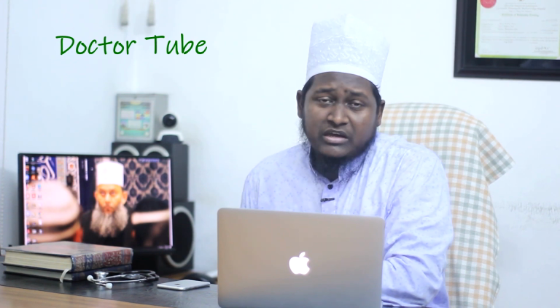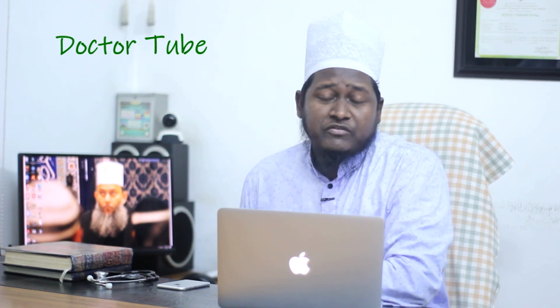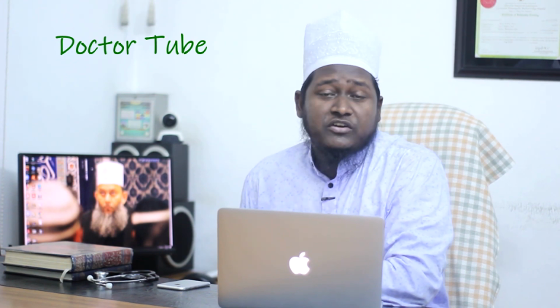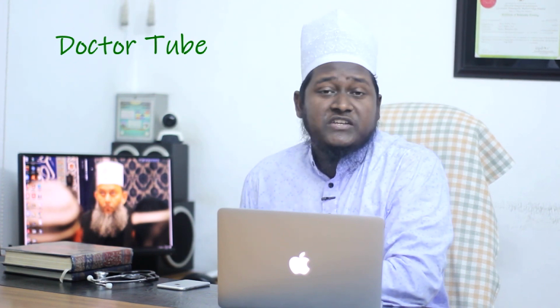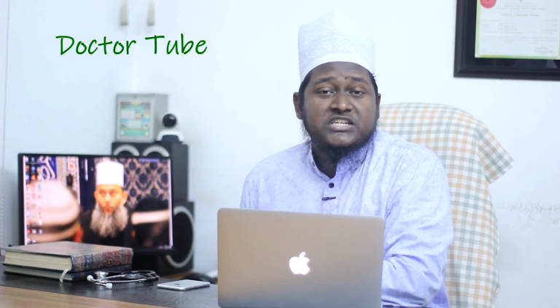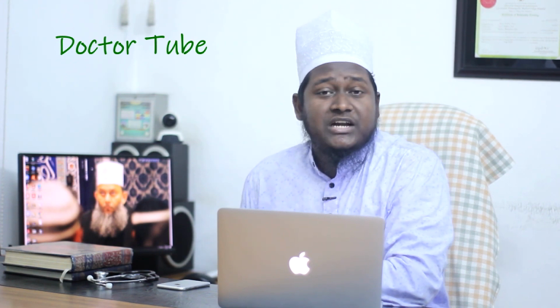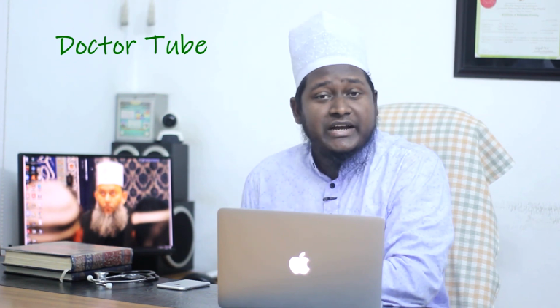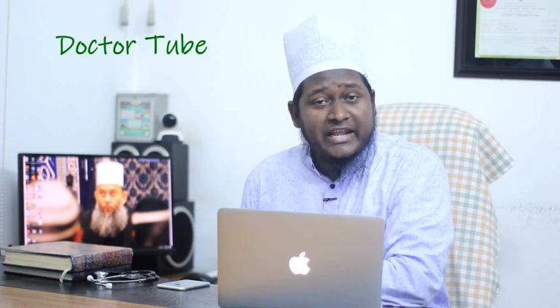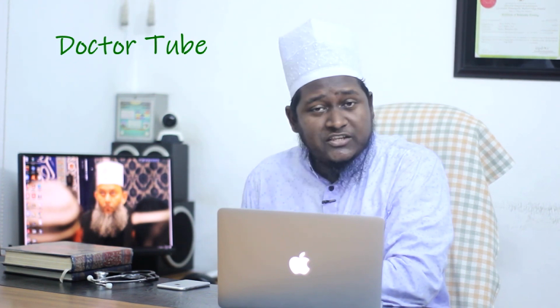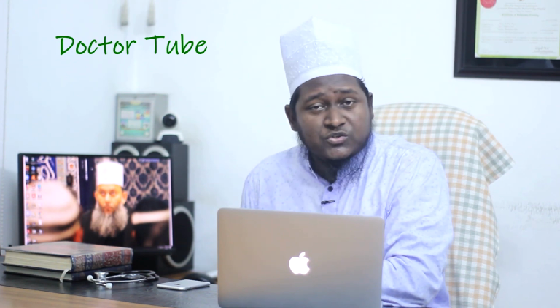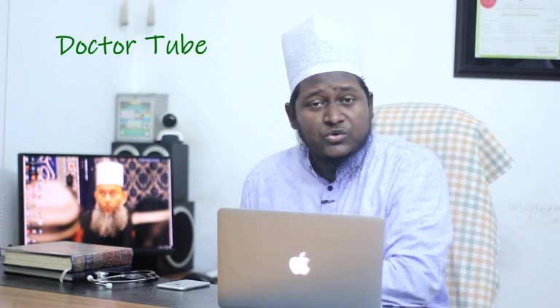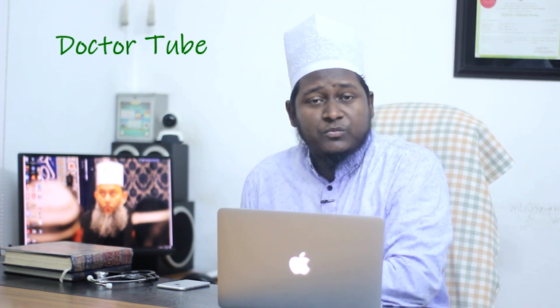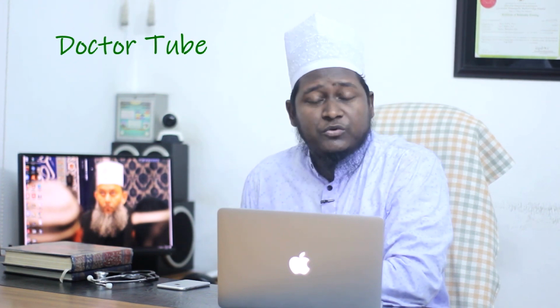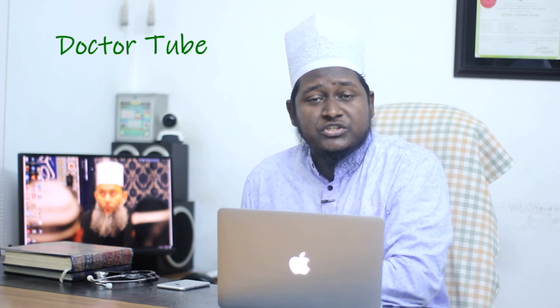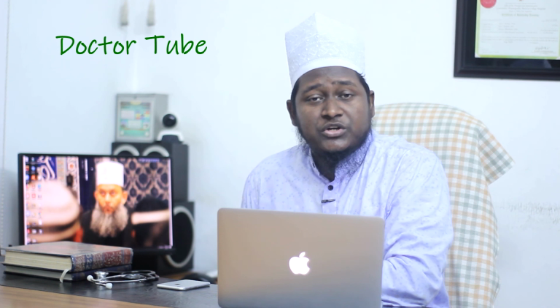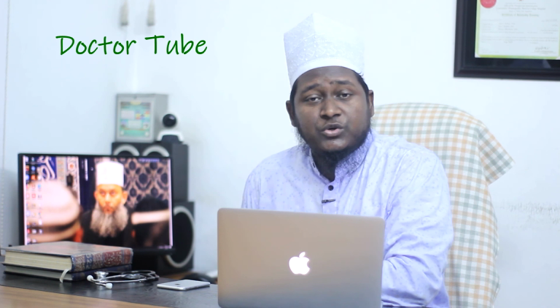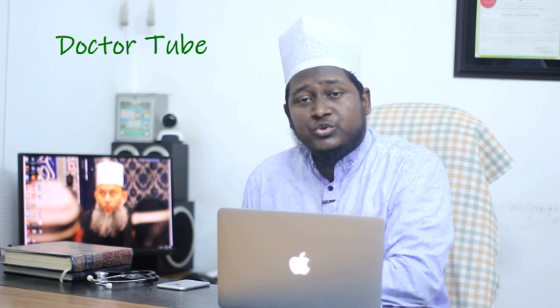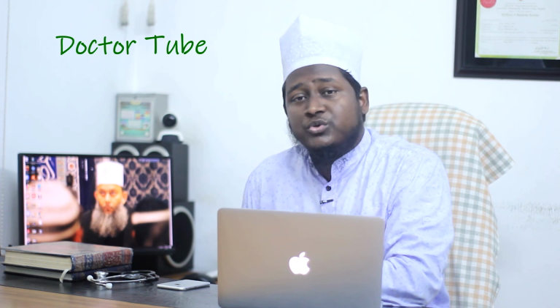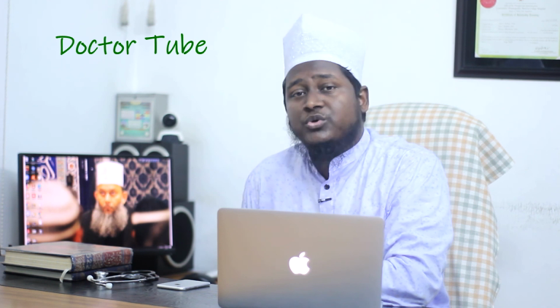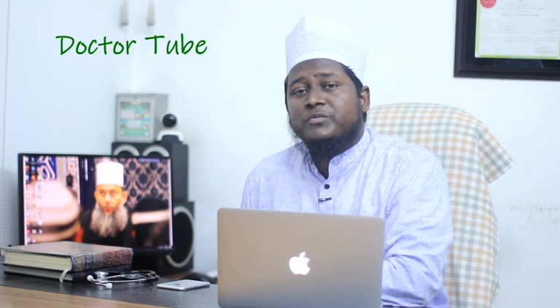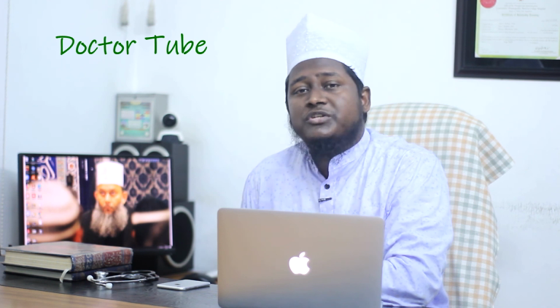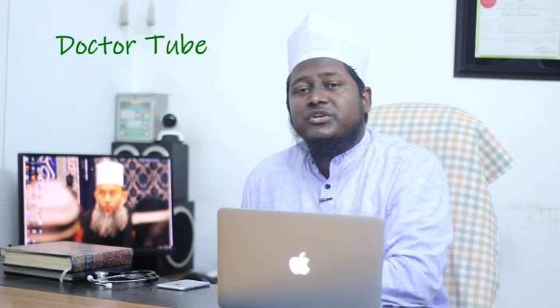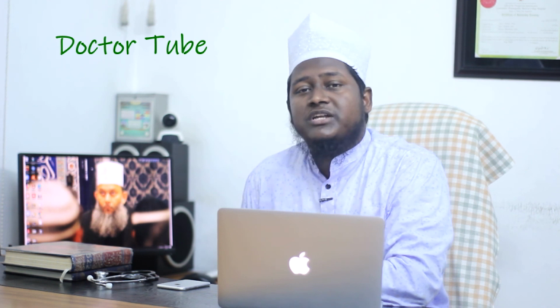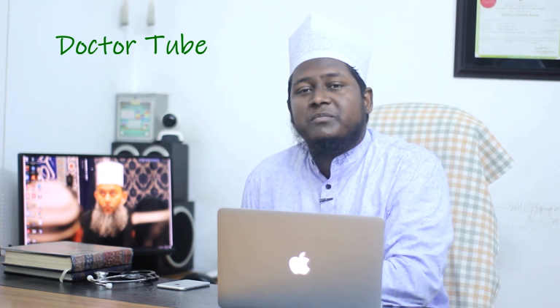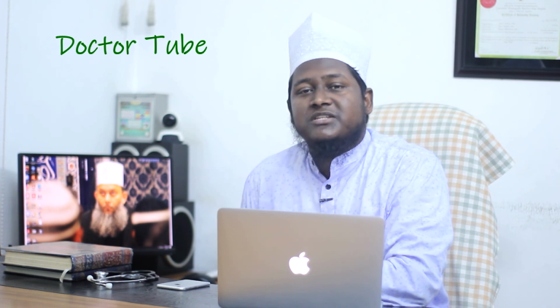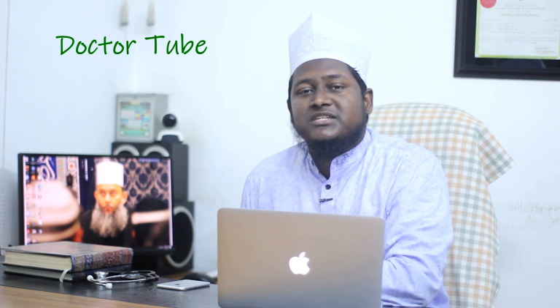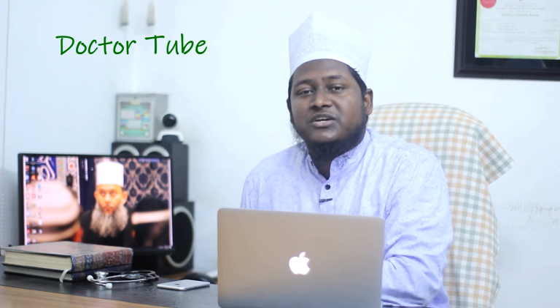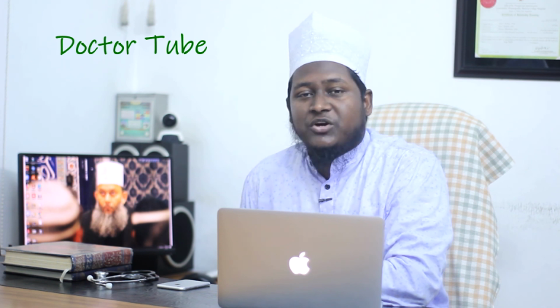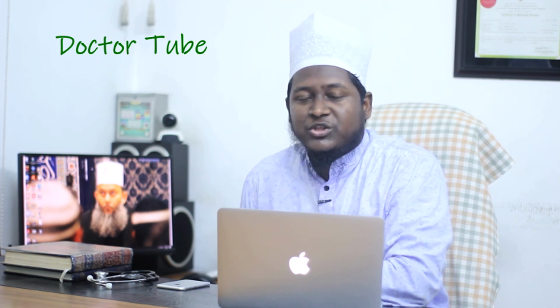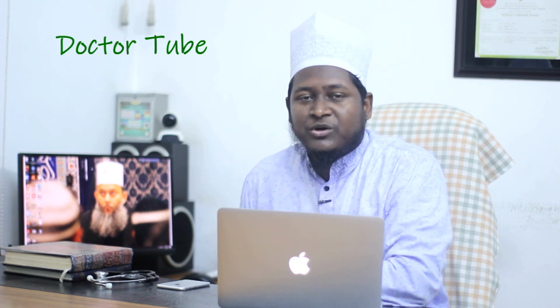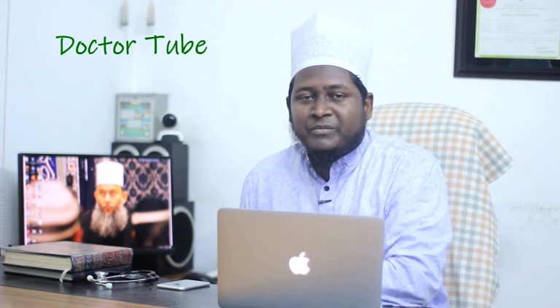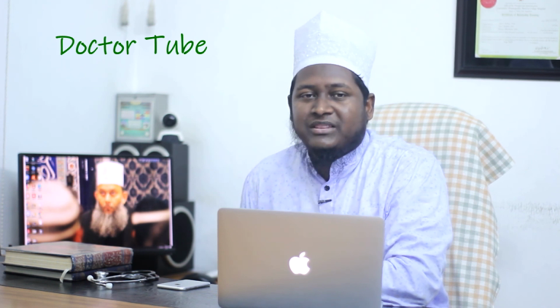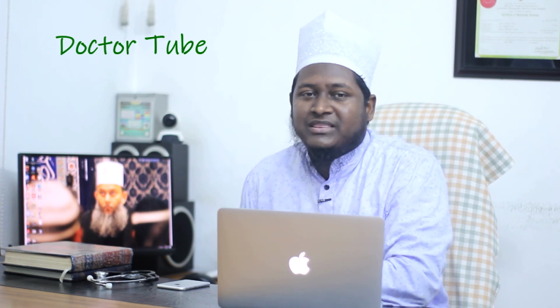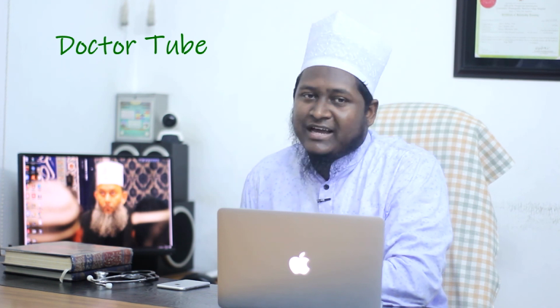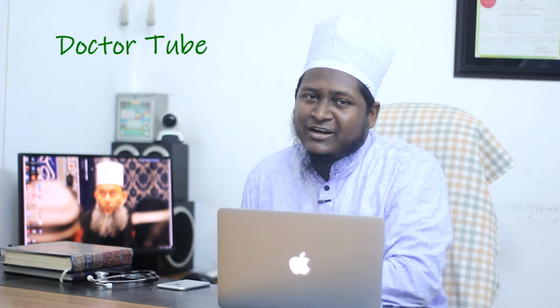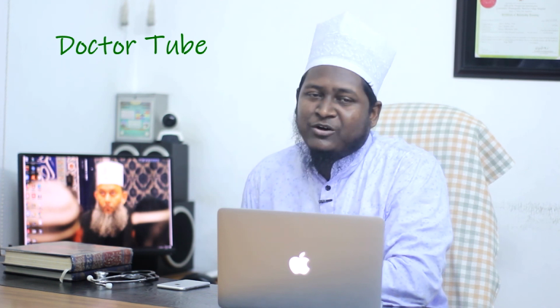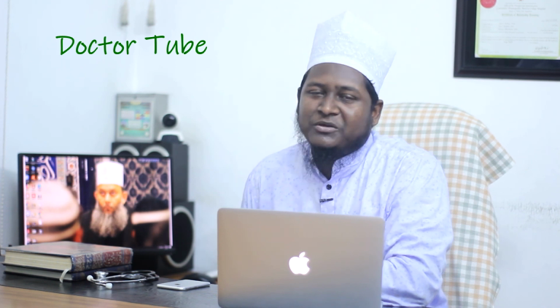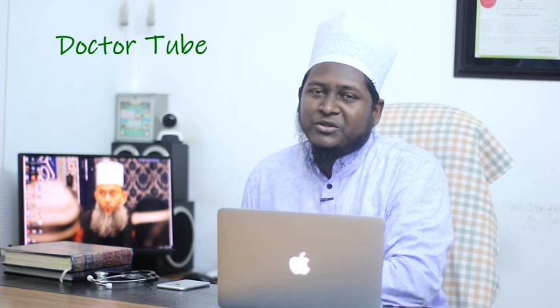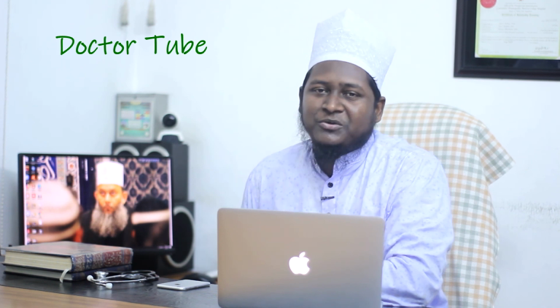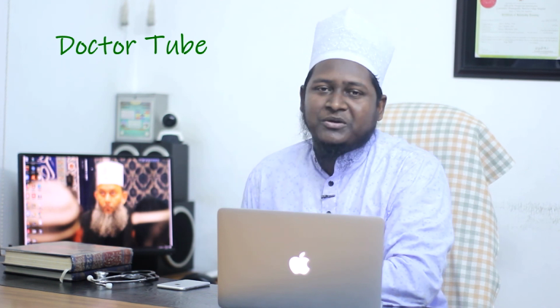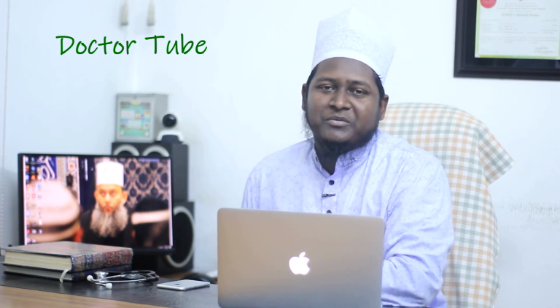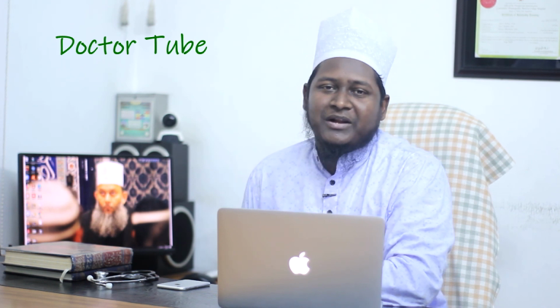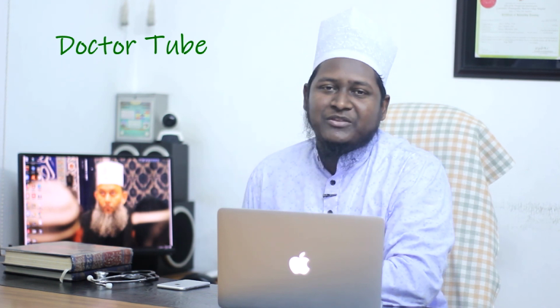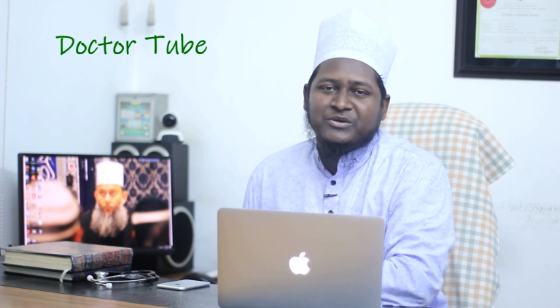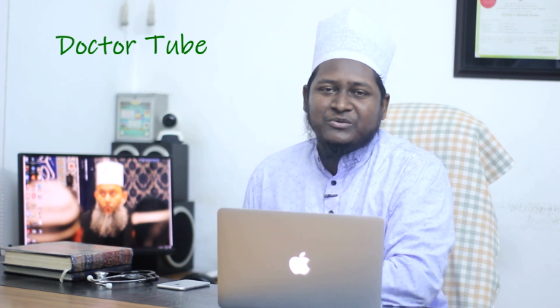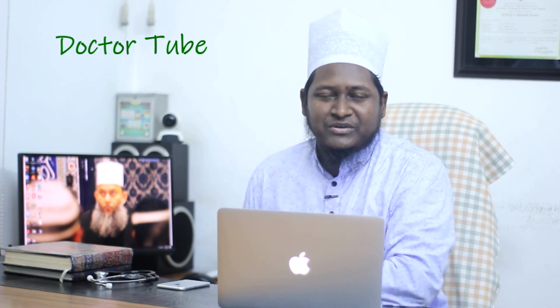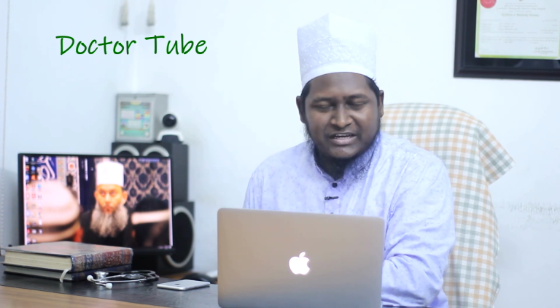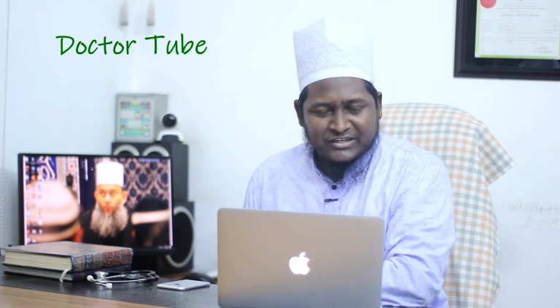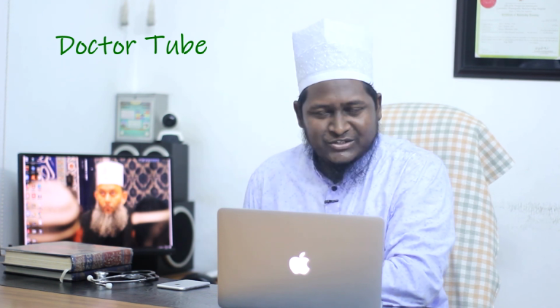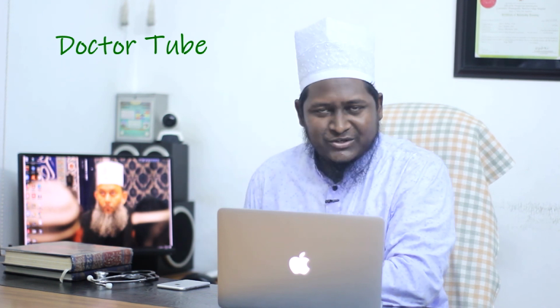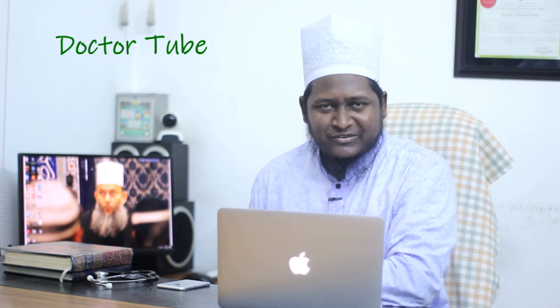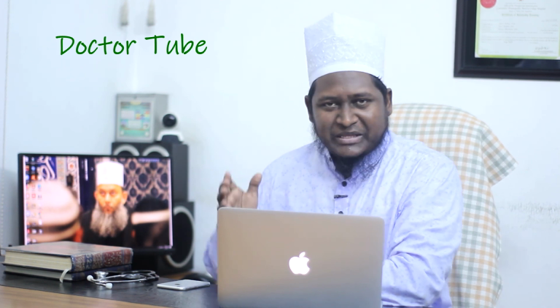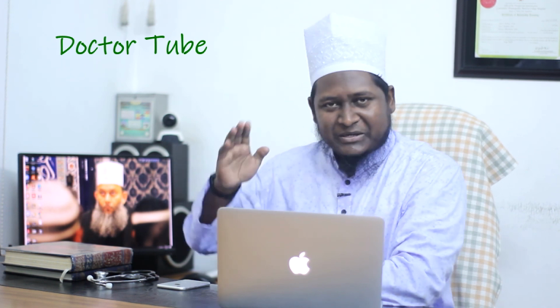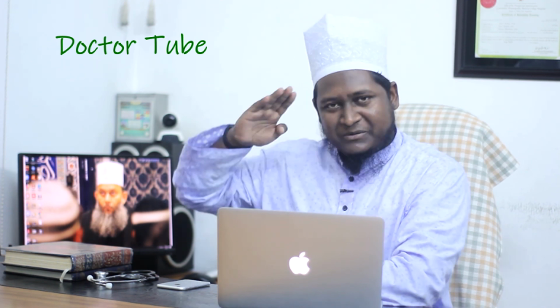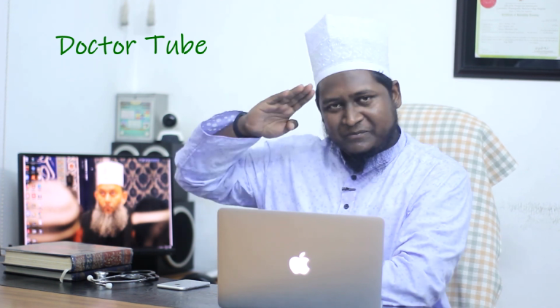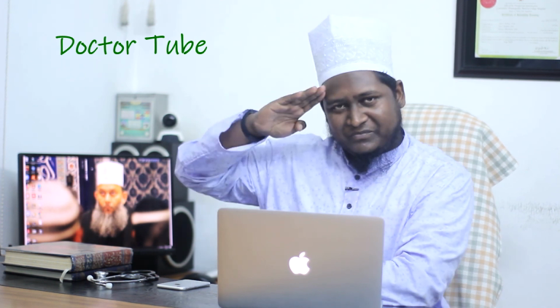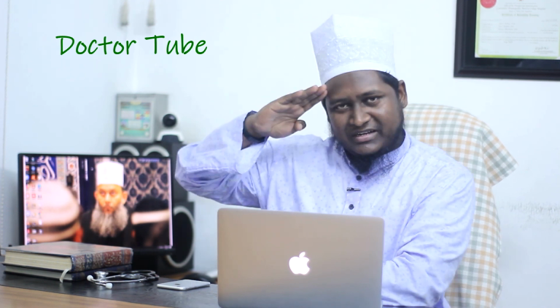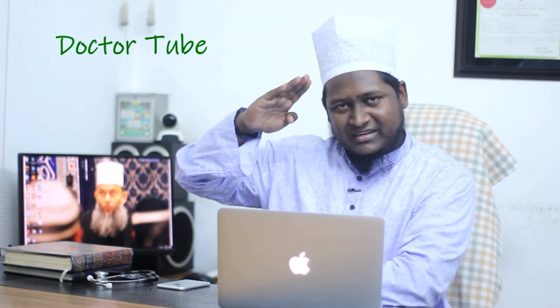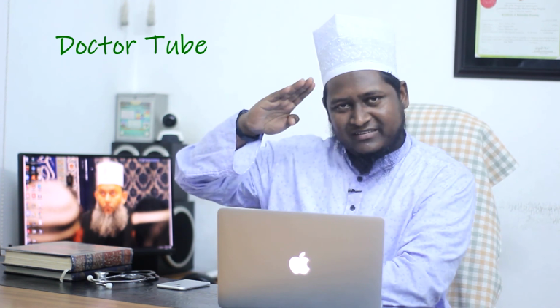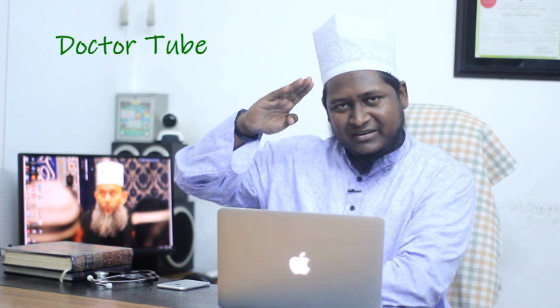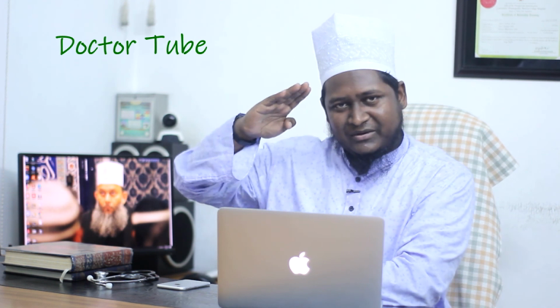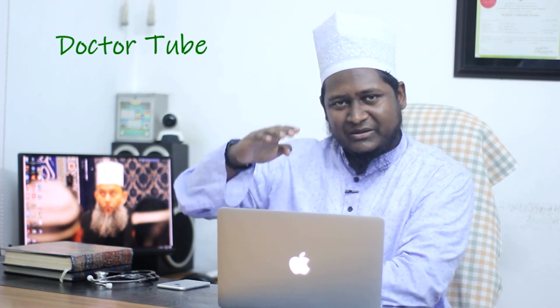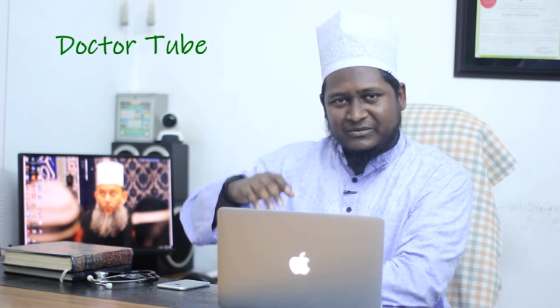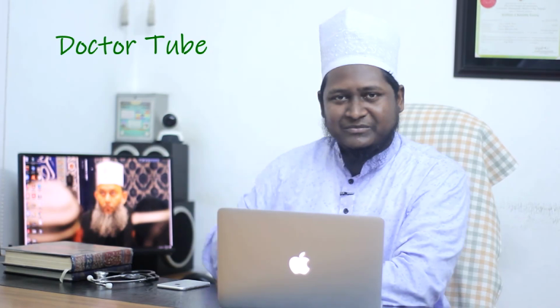We are now moving to the next video. Peace be upon you. Assalamualaikum.